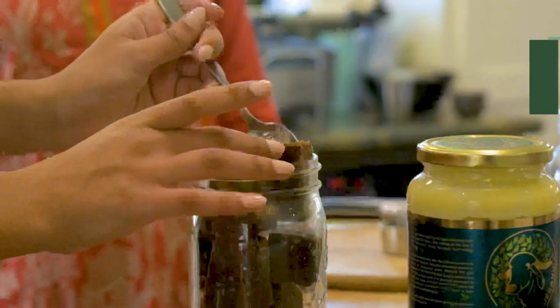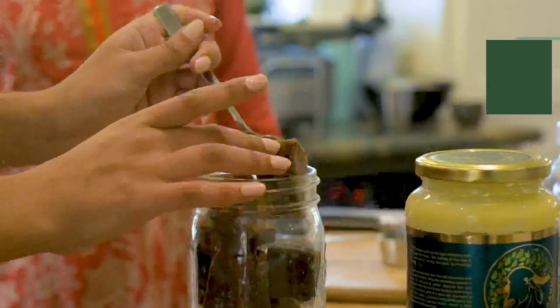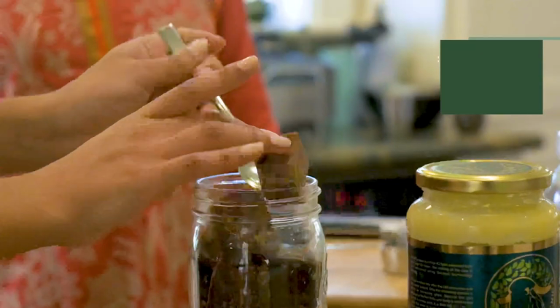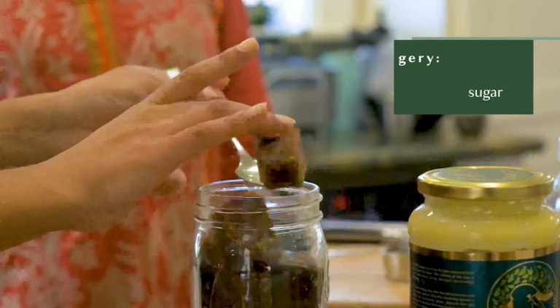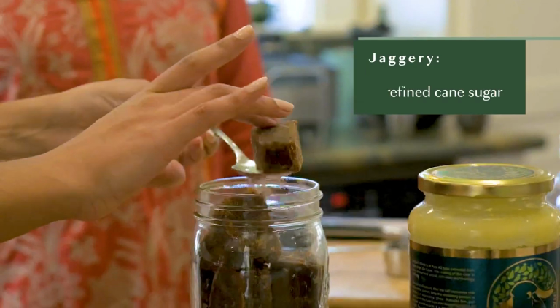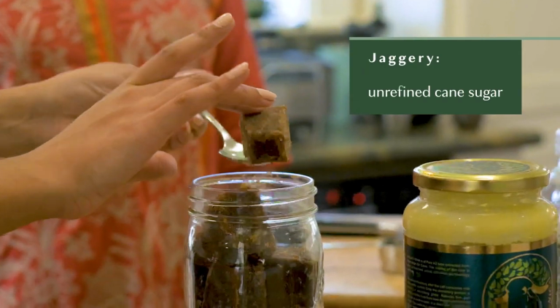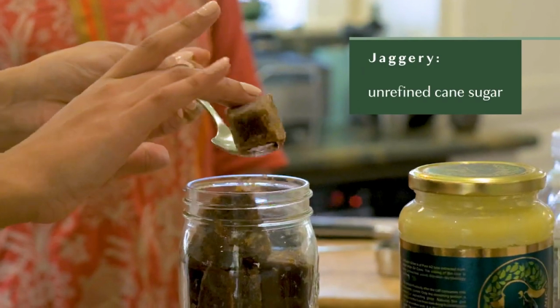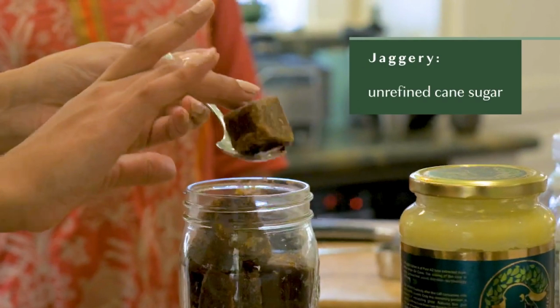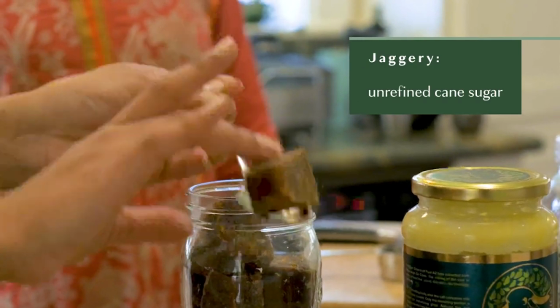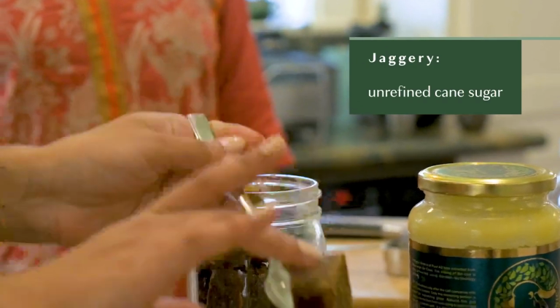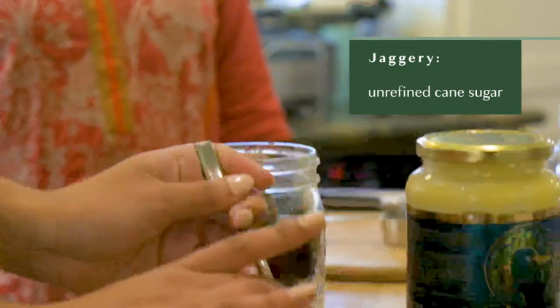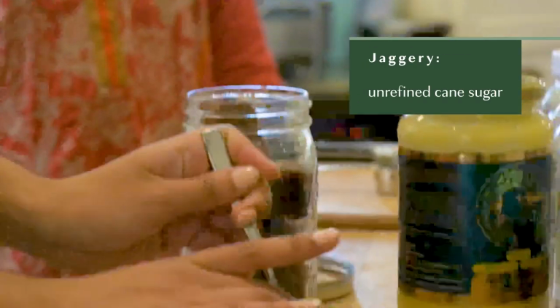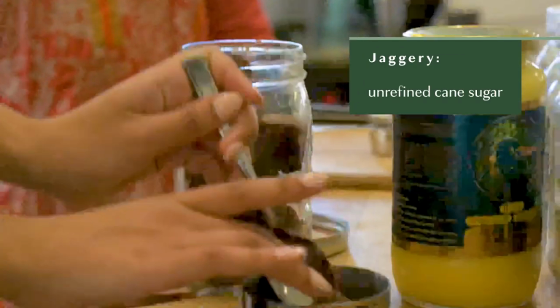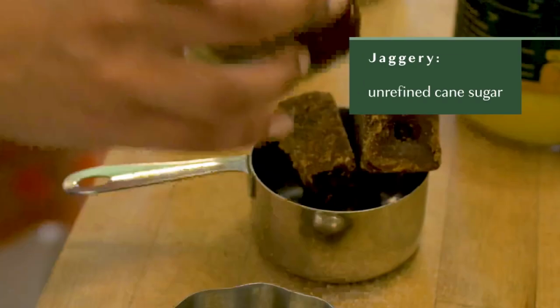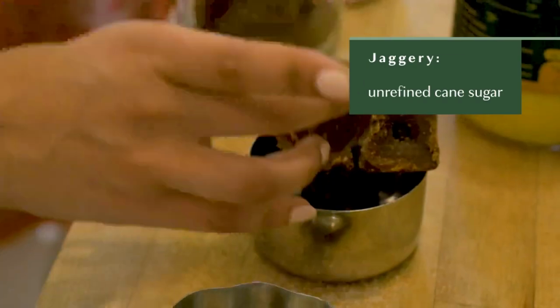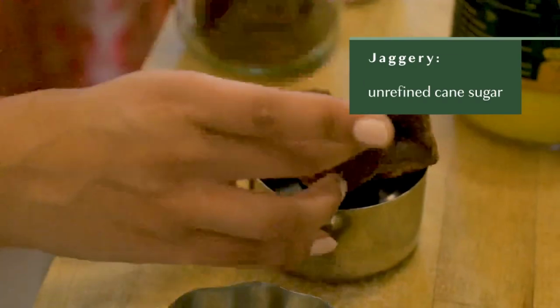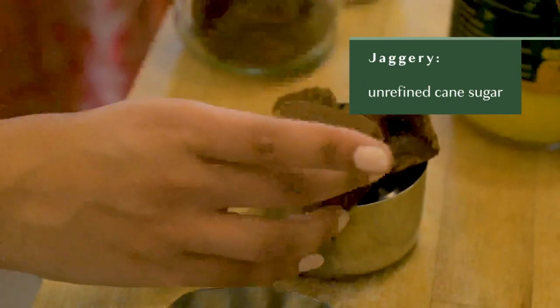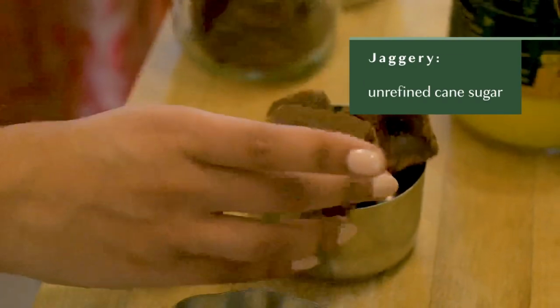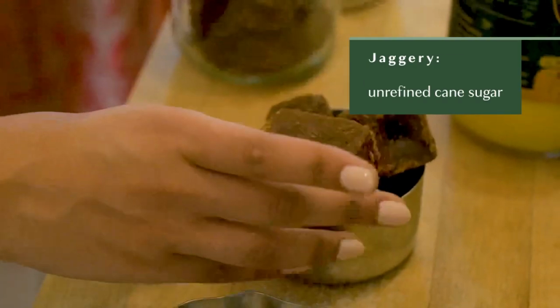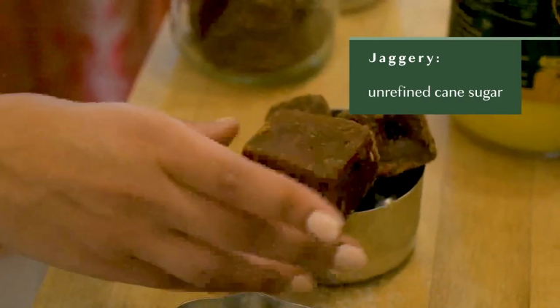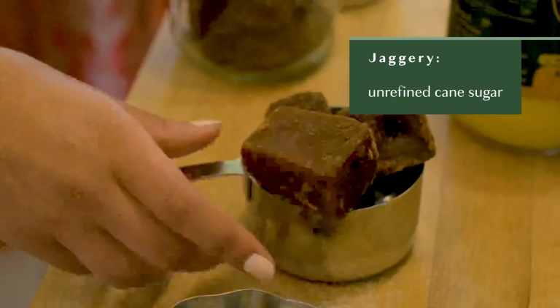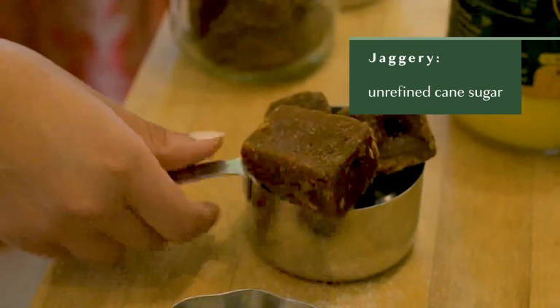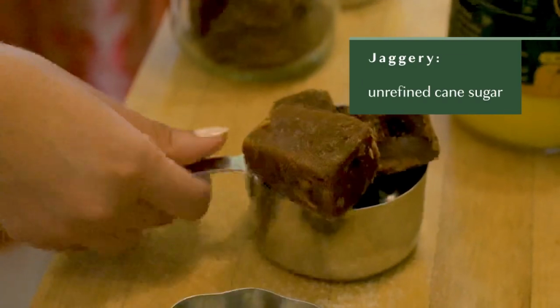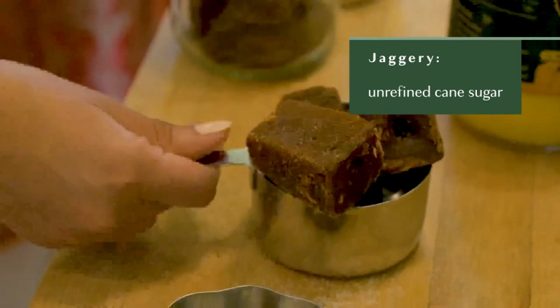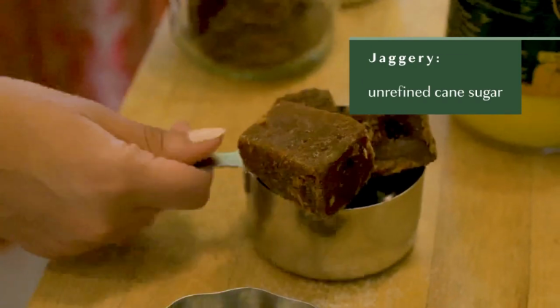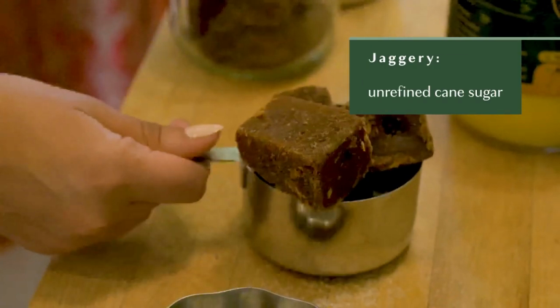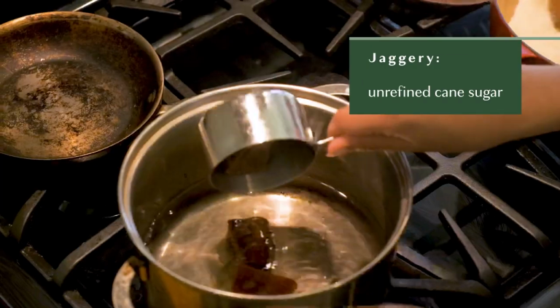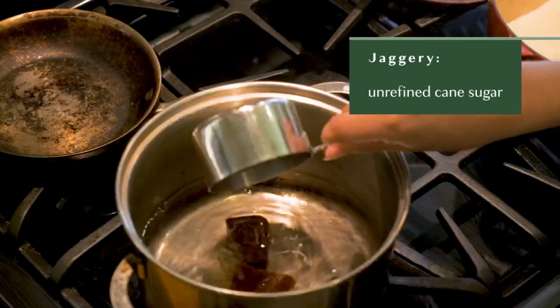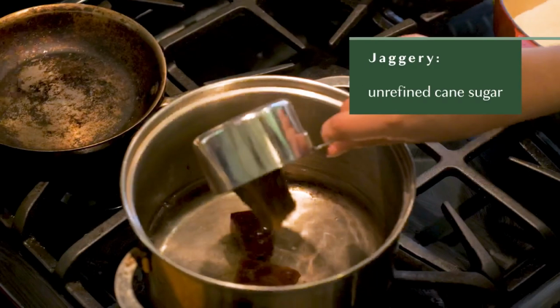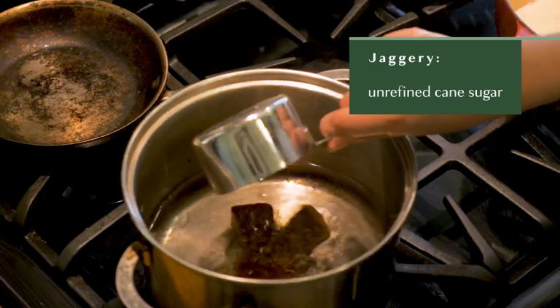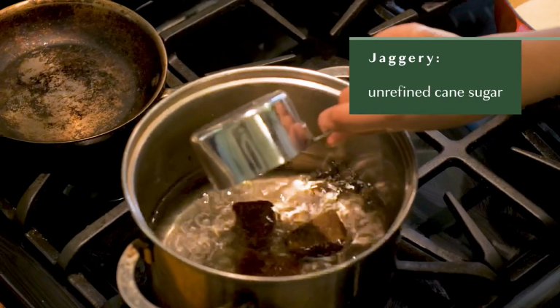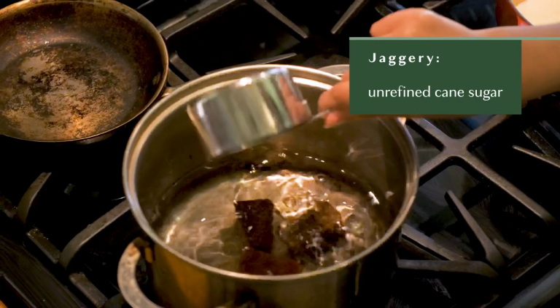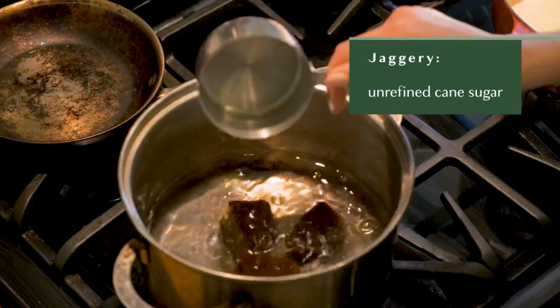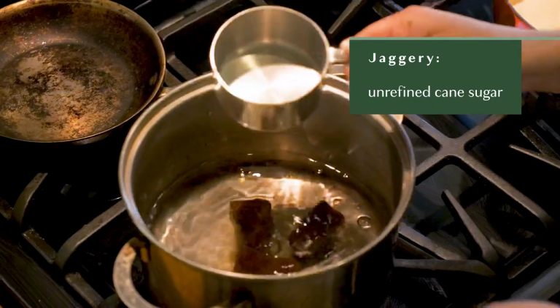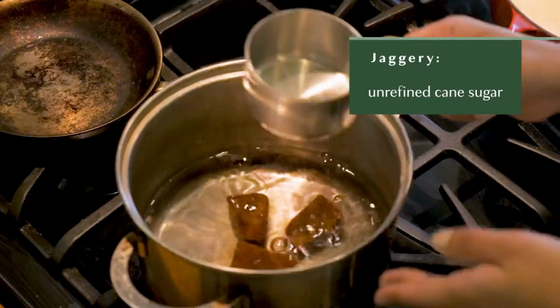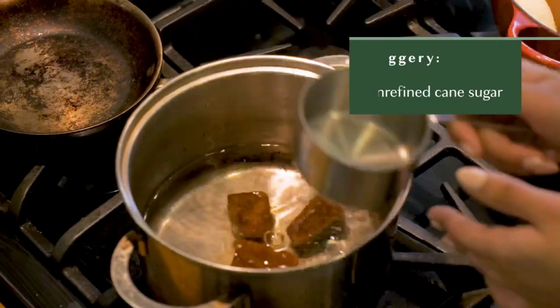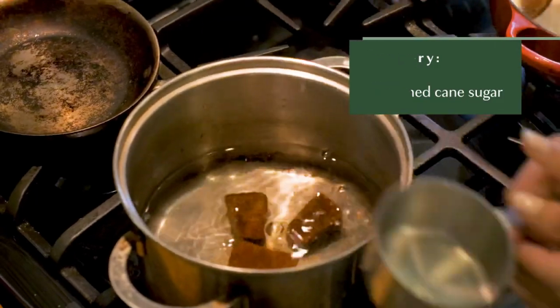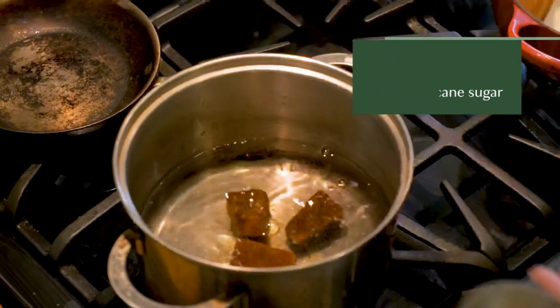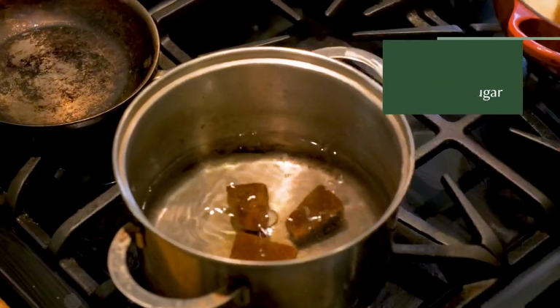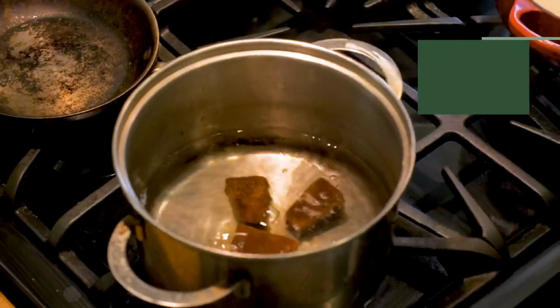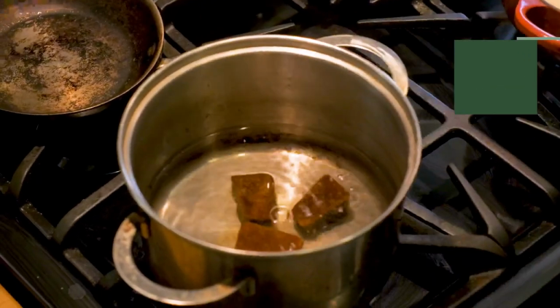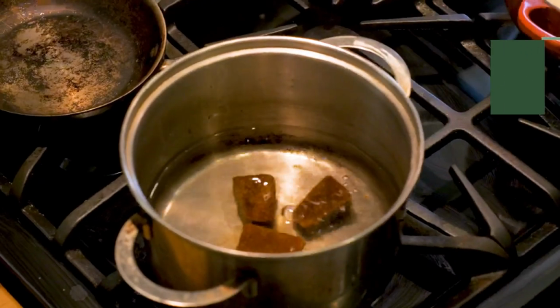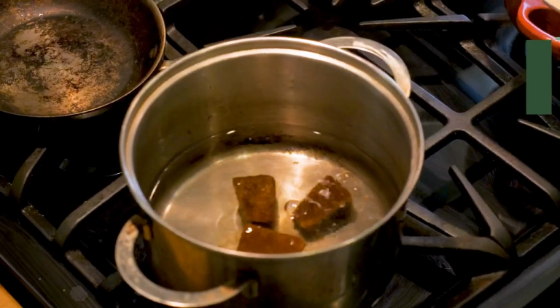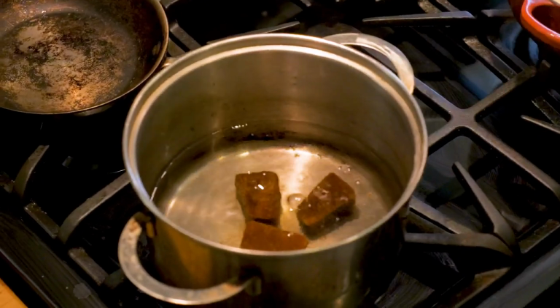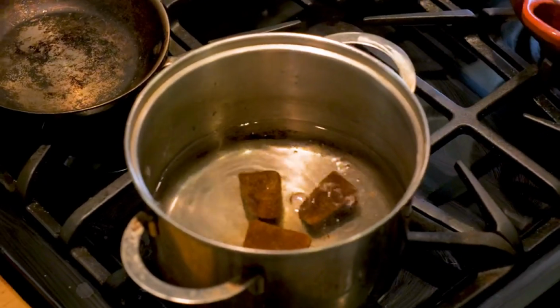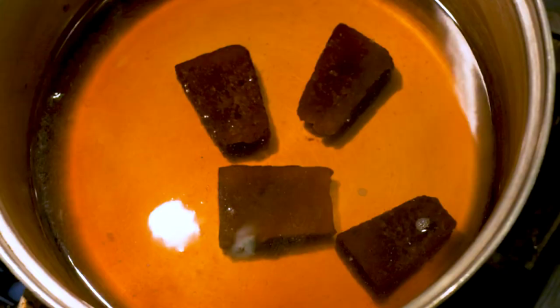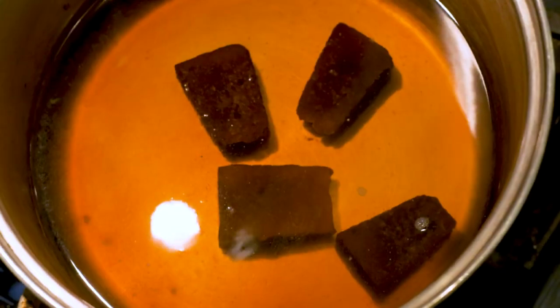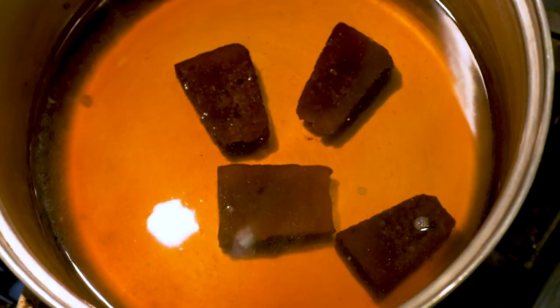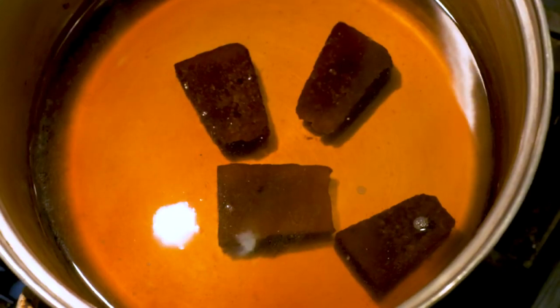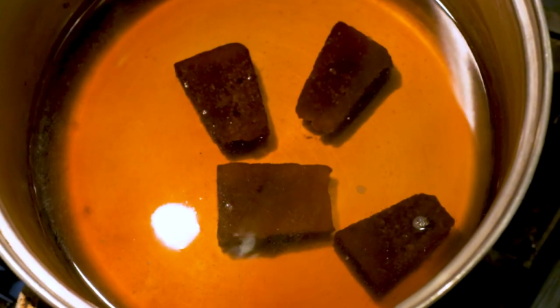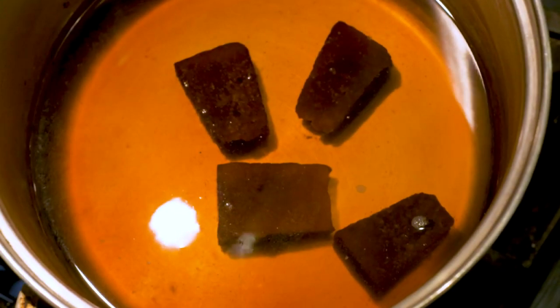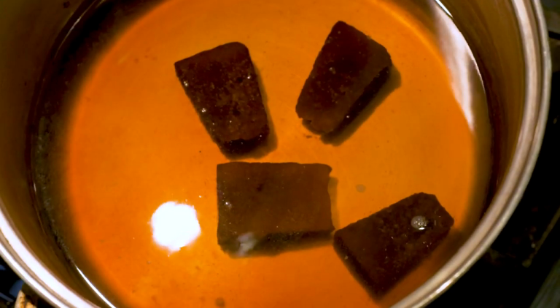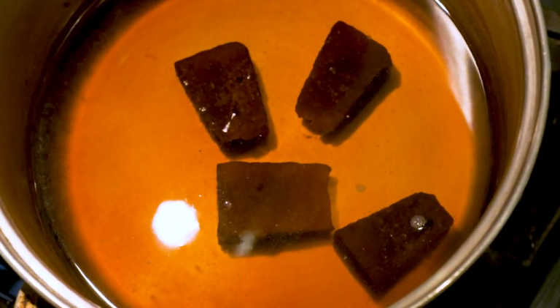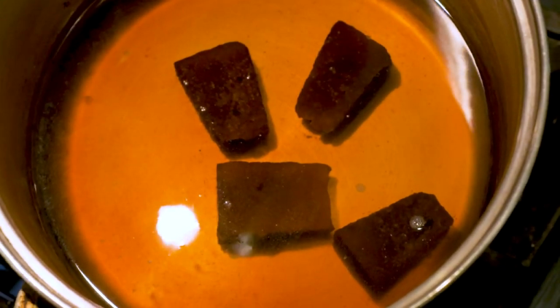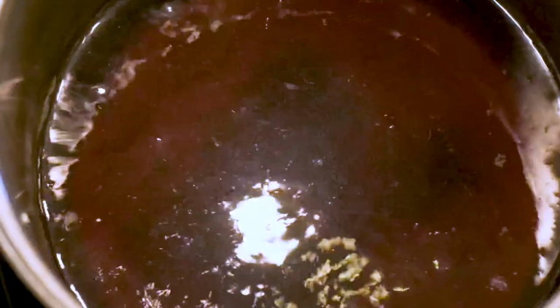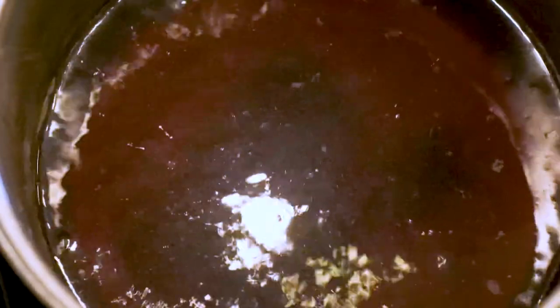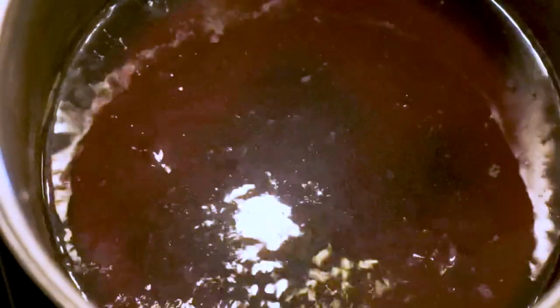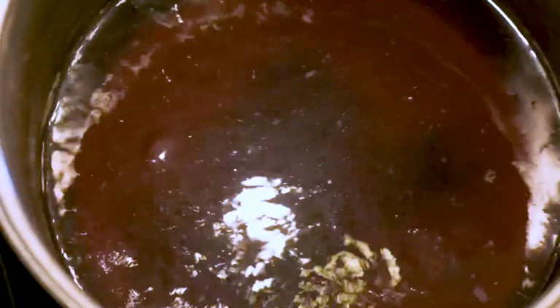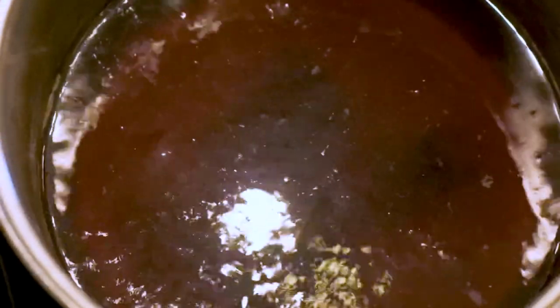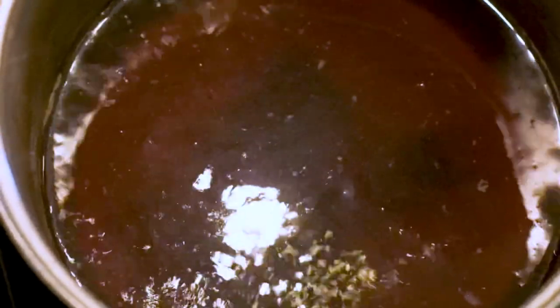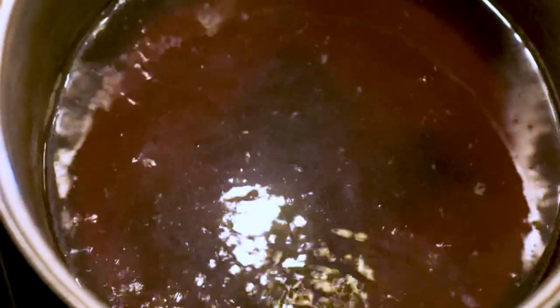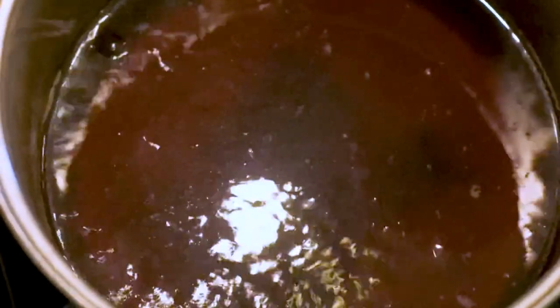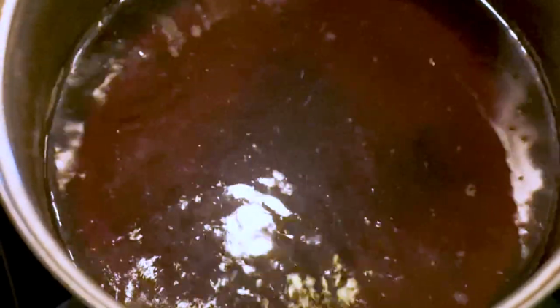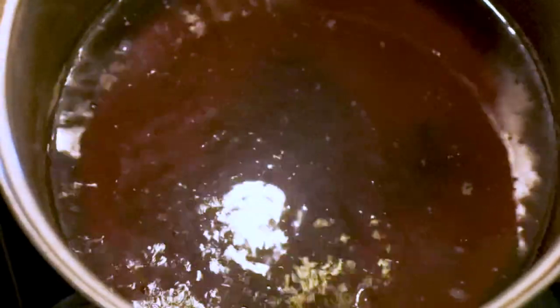We're going to take four cubes of the jaggery and add it to about five cups of water and boil it till the jaggery dissolves in the hot water.